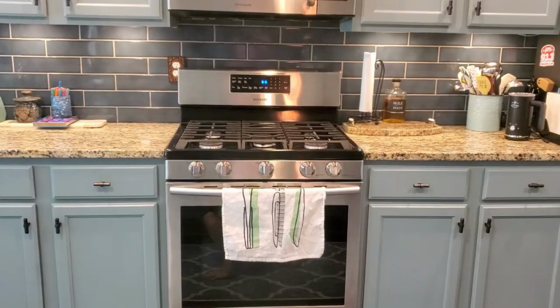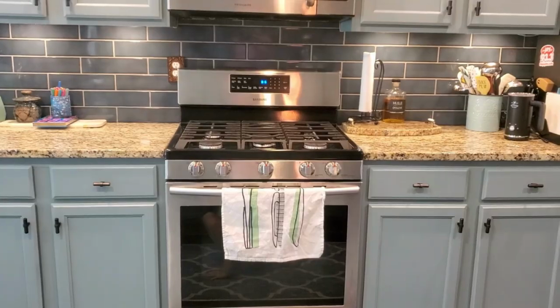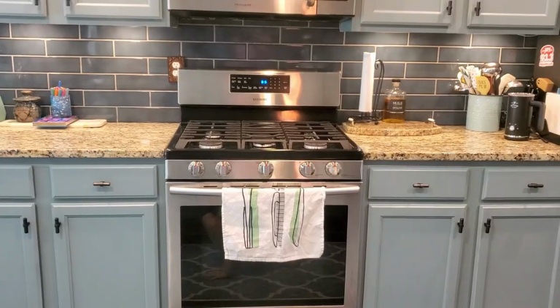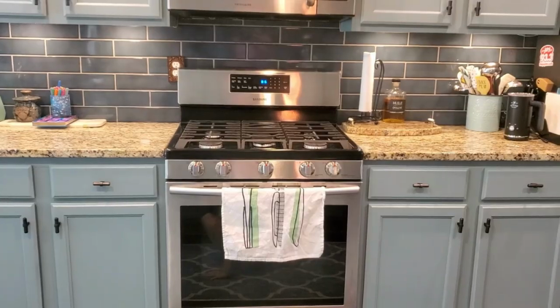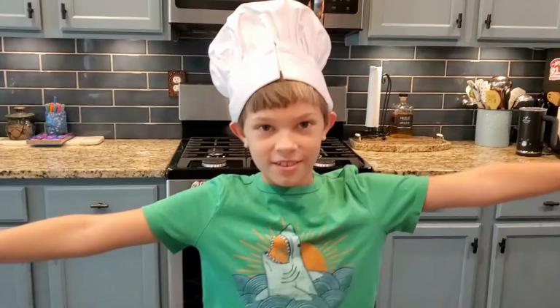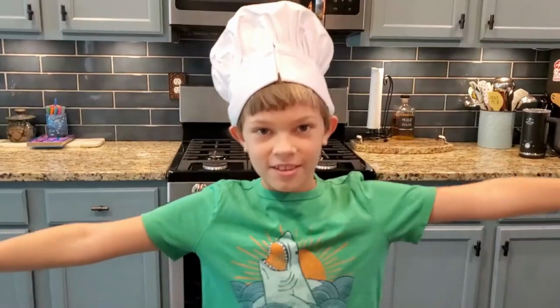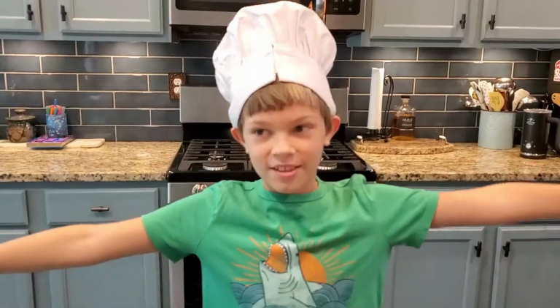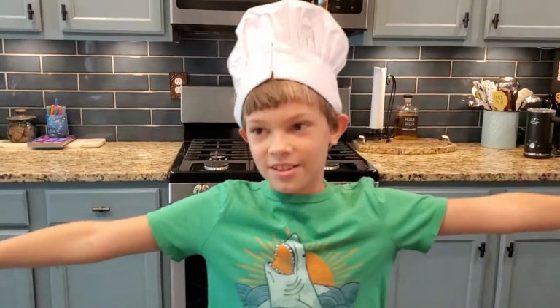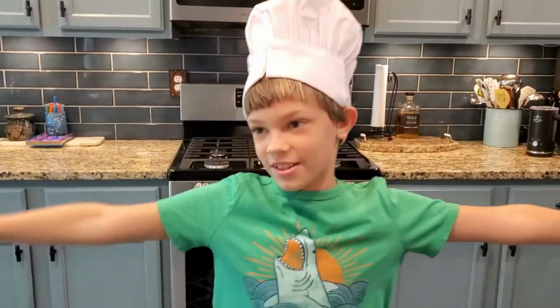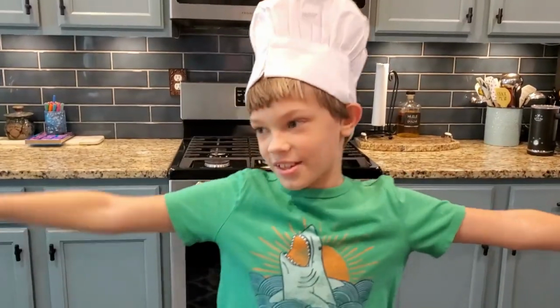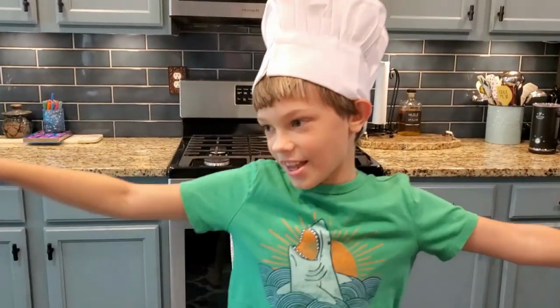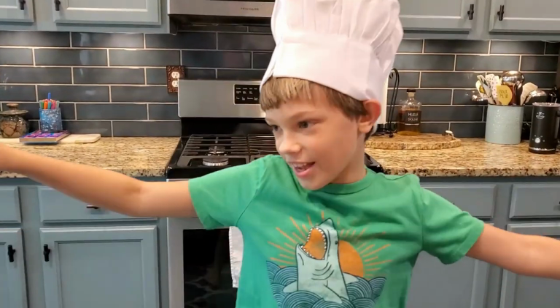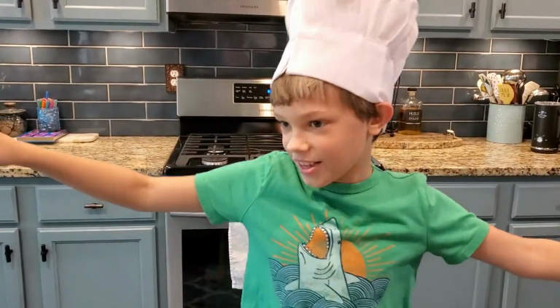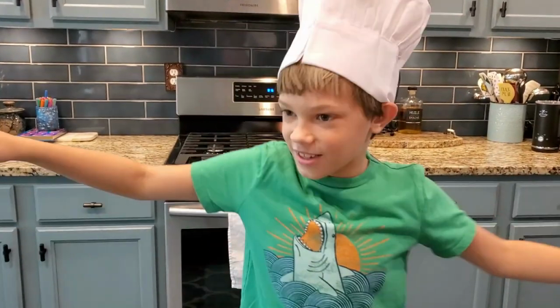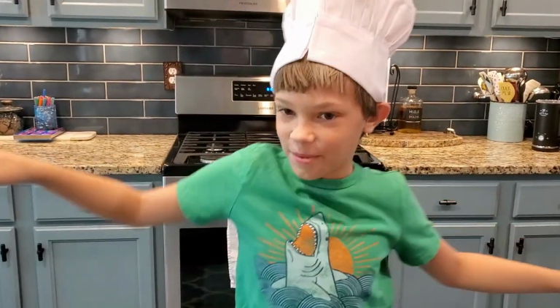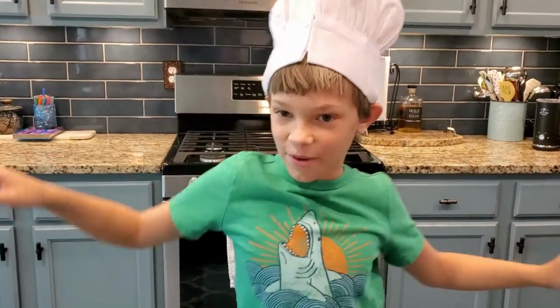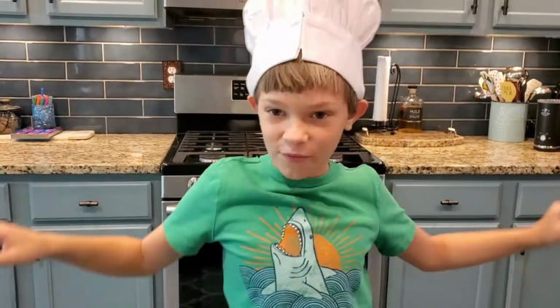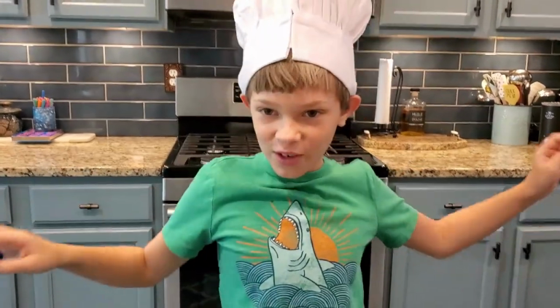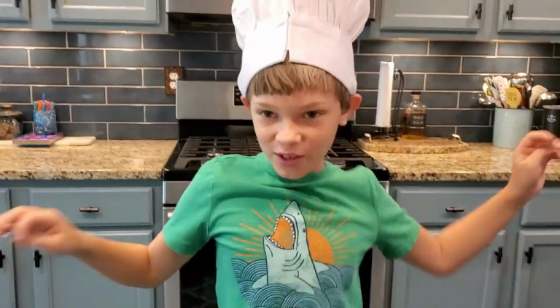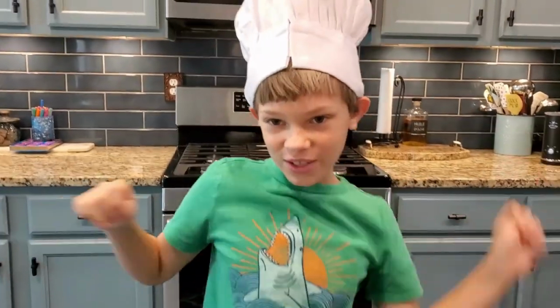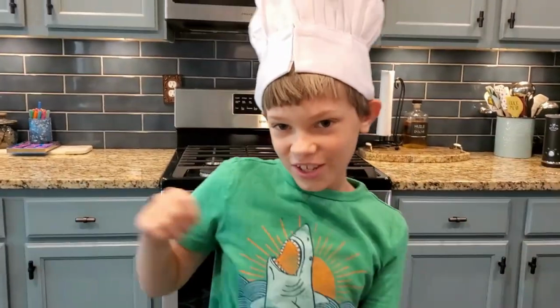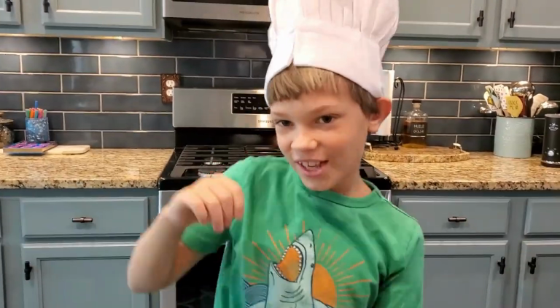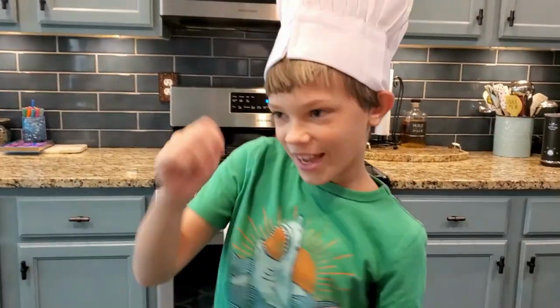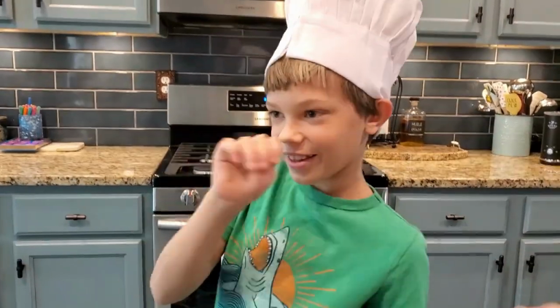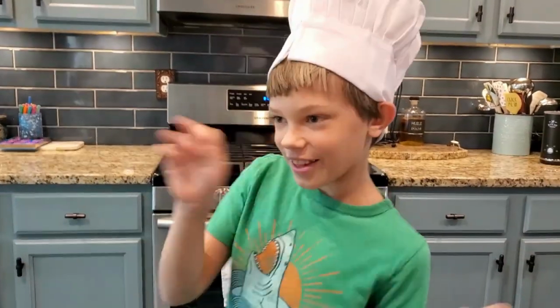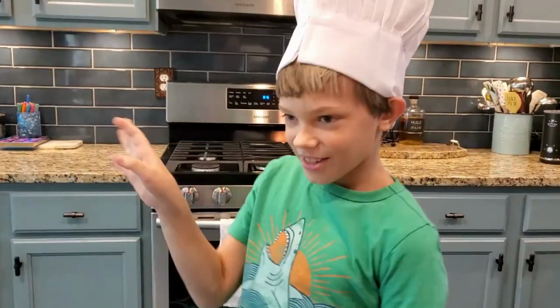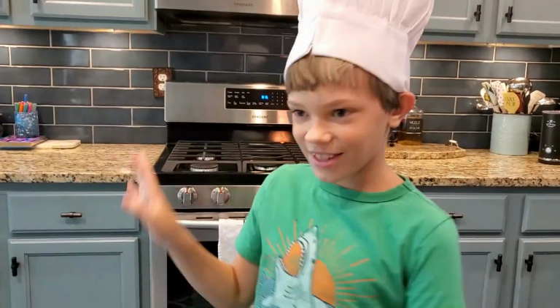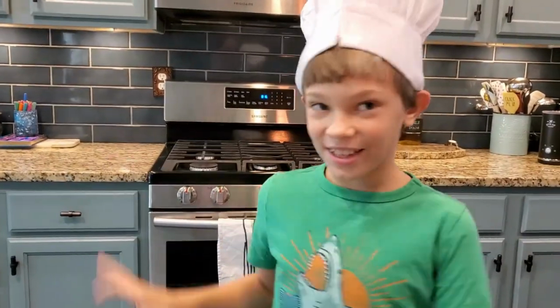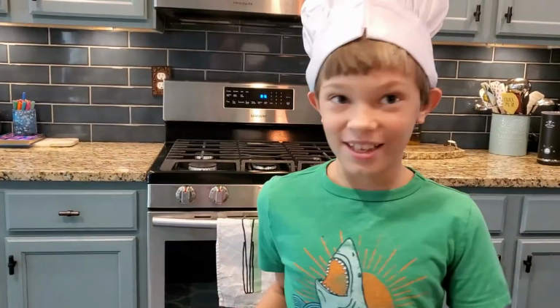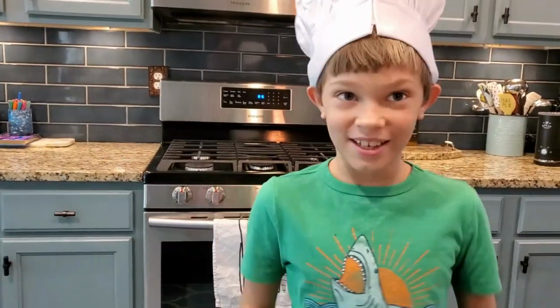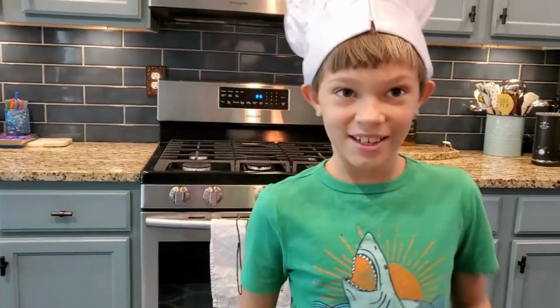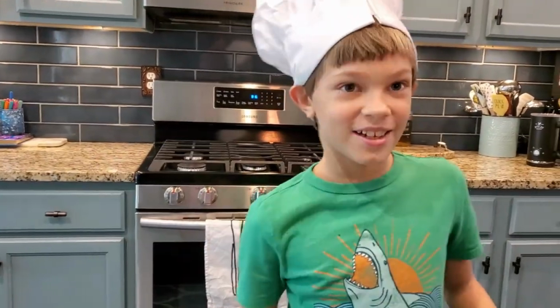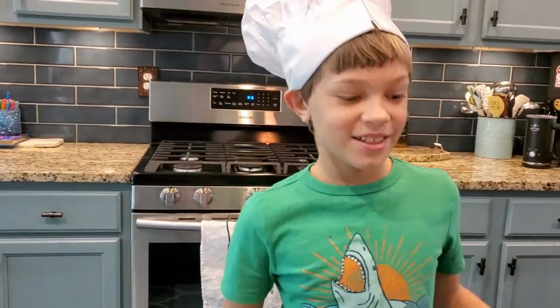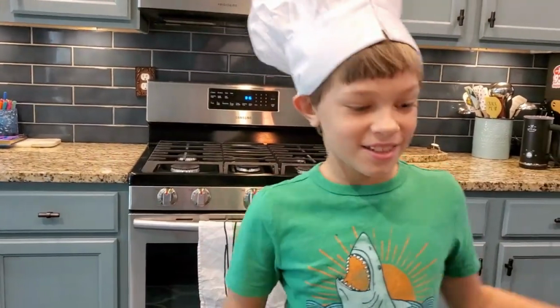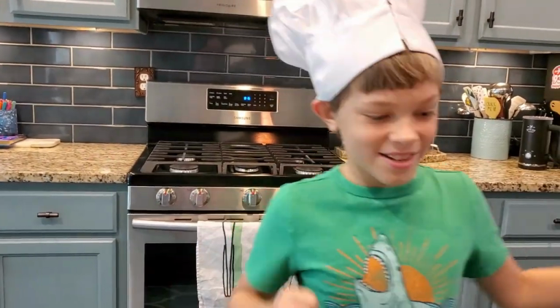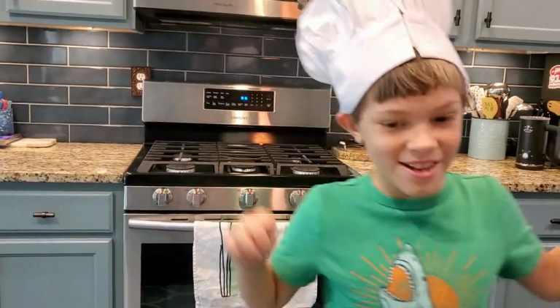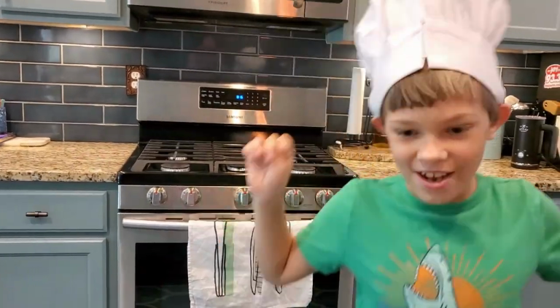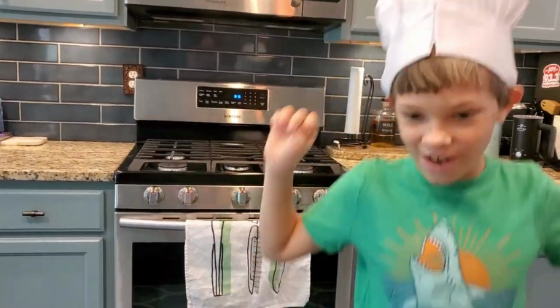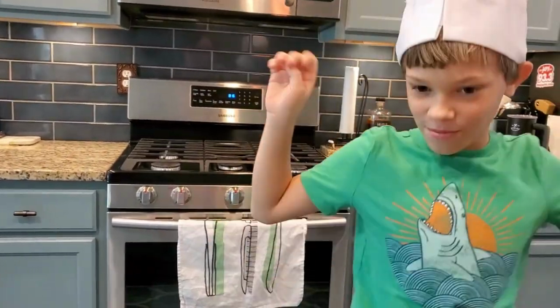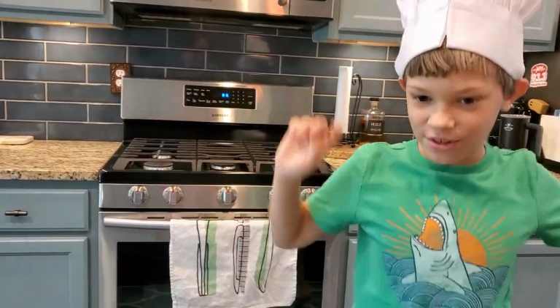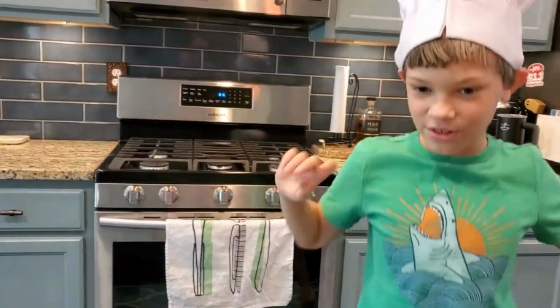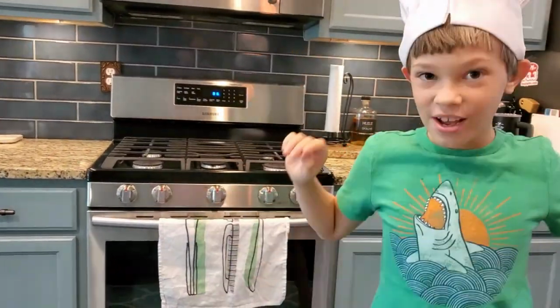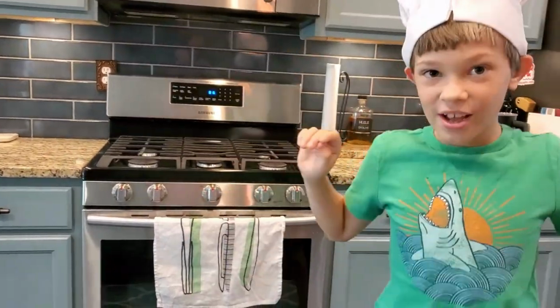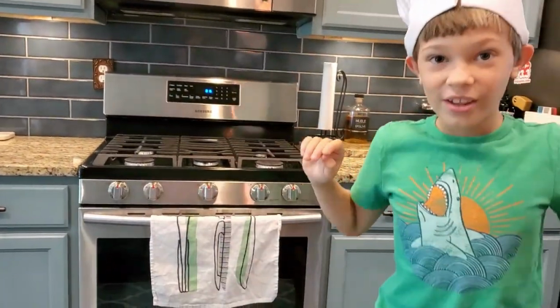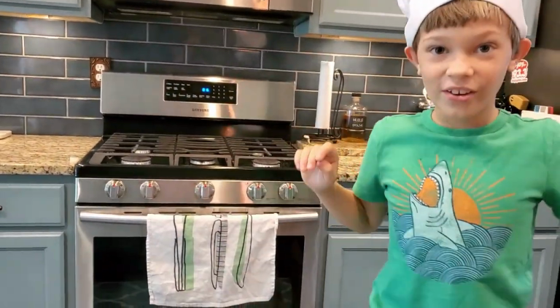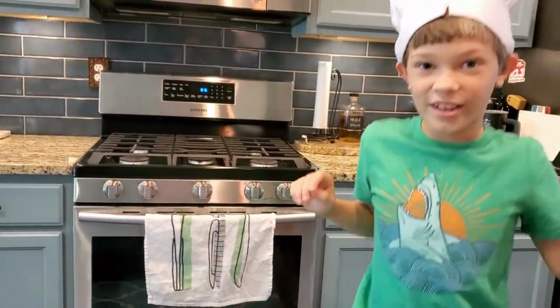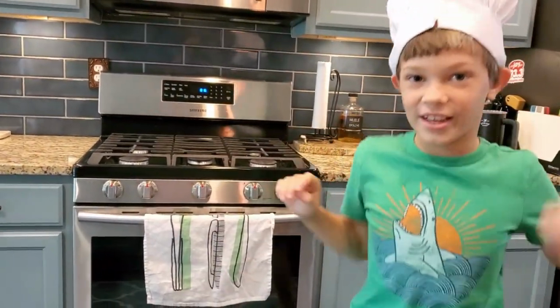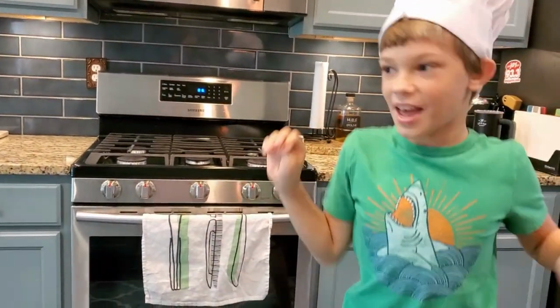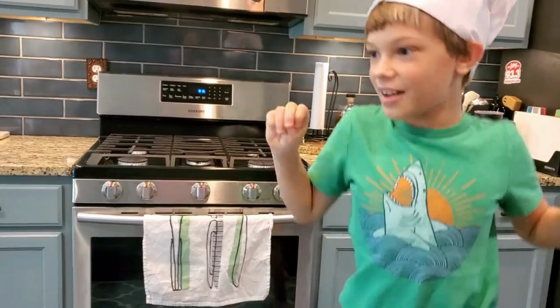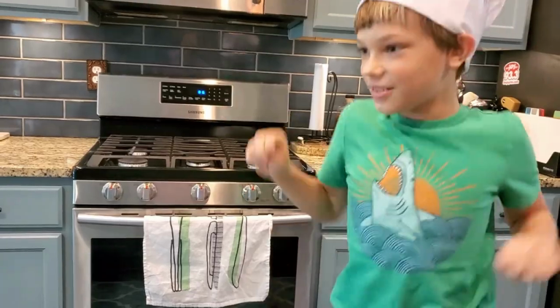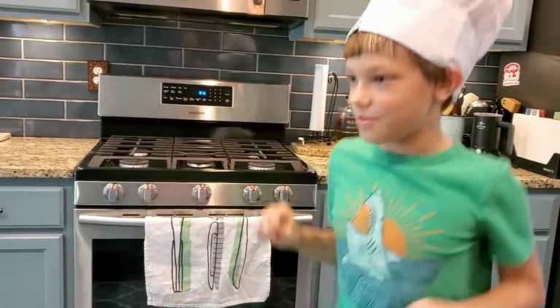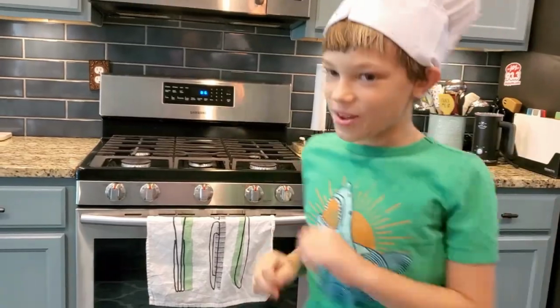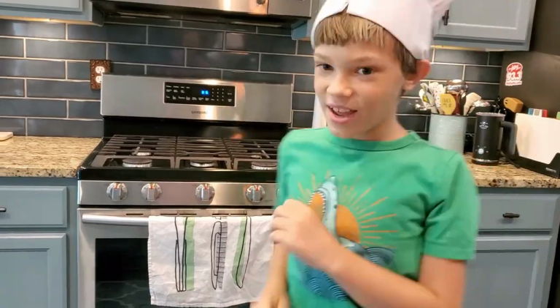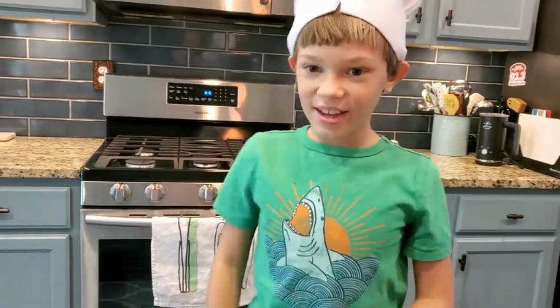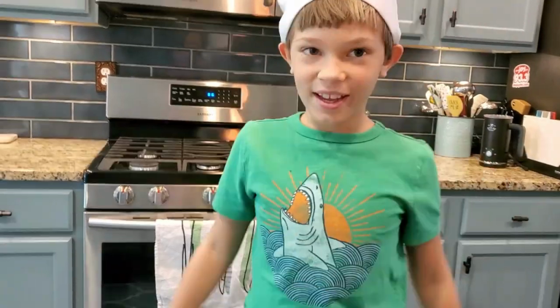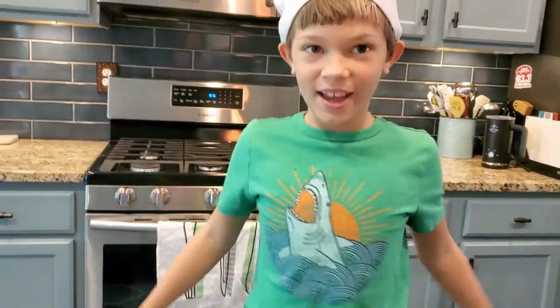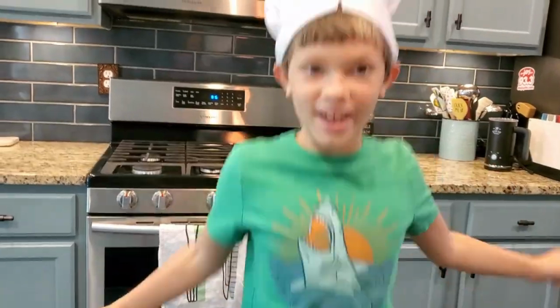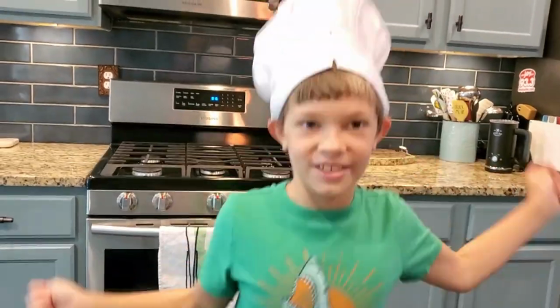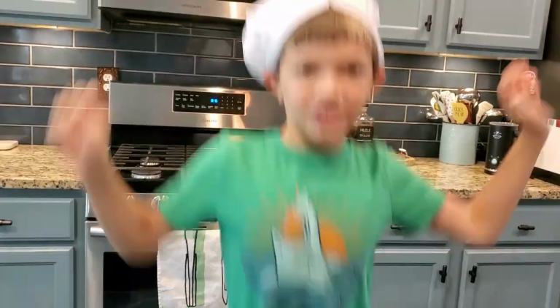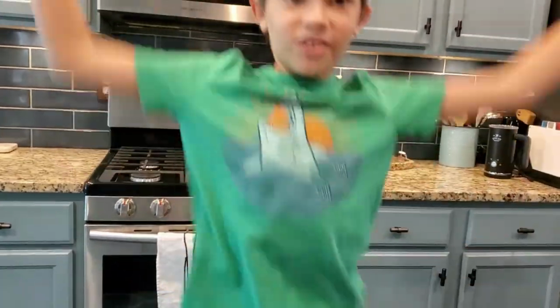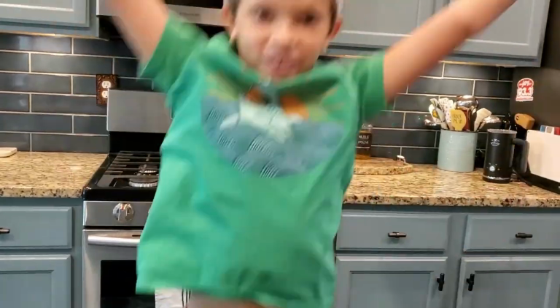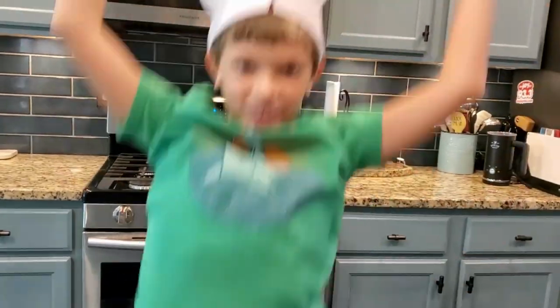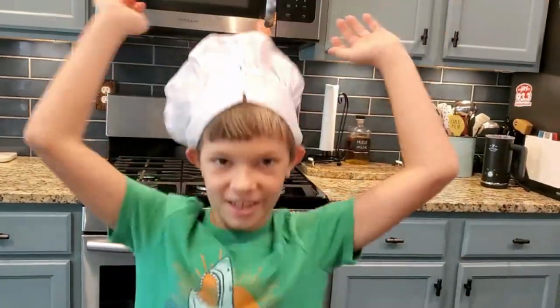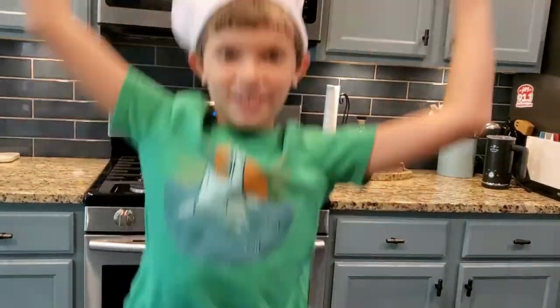Today is my first cooking lesson. Today I'm learning how to make angel wings.